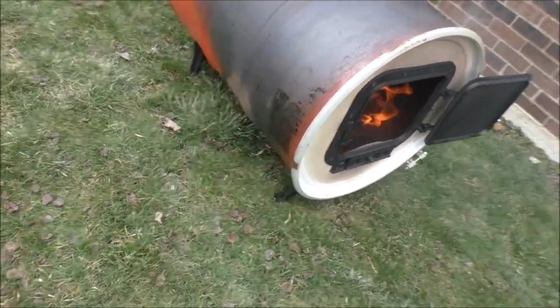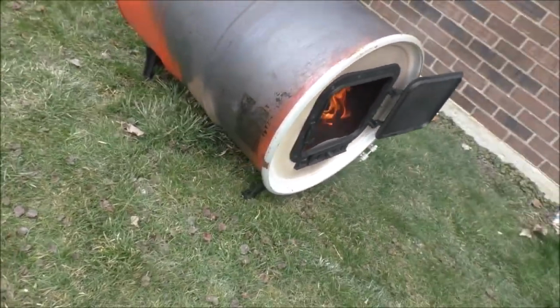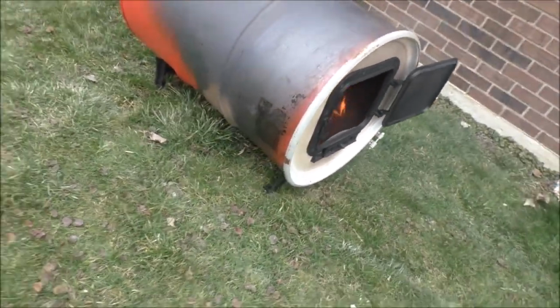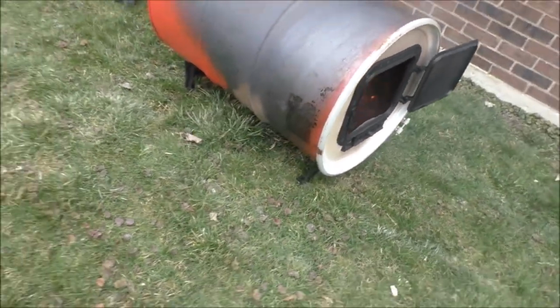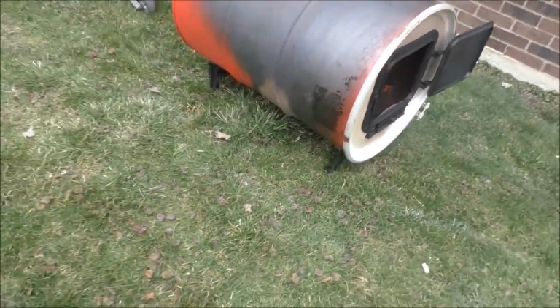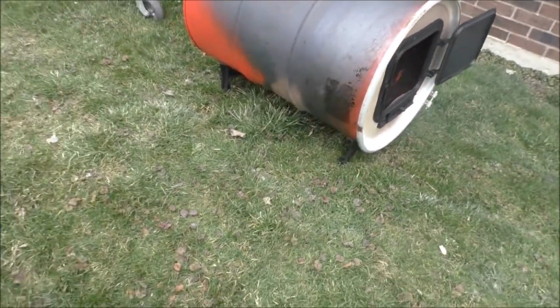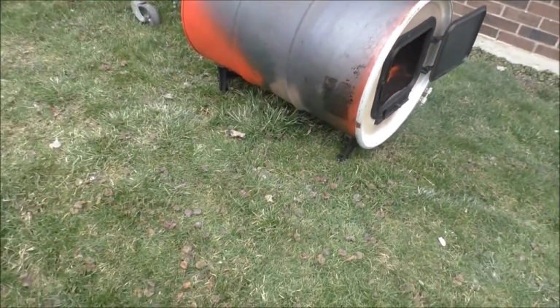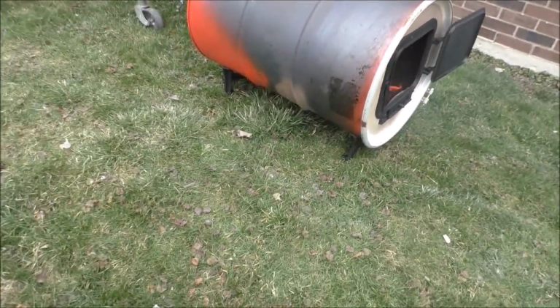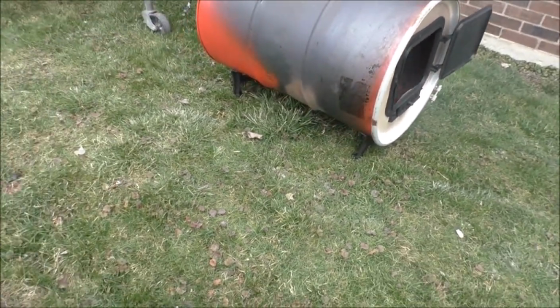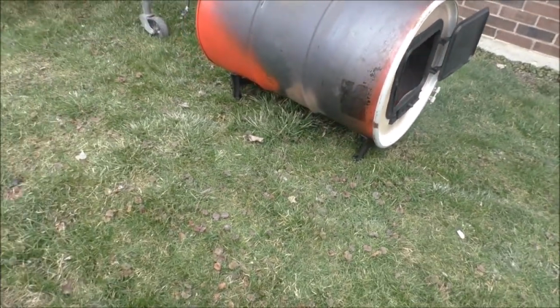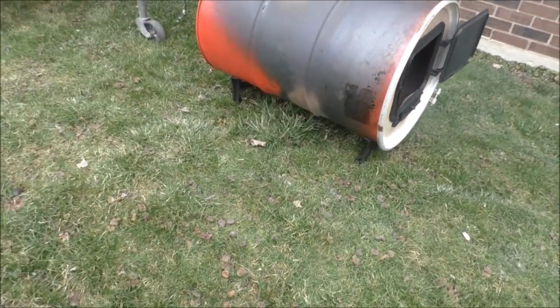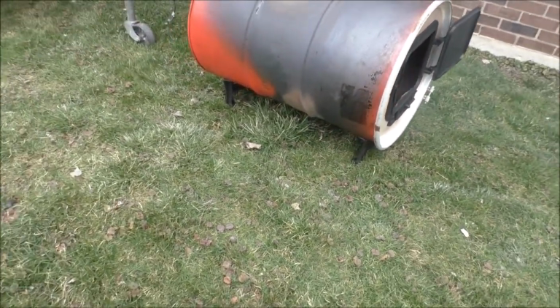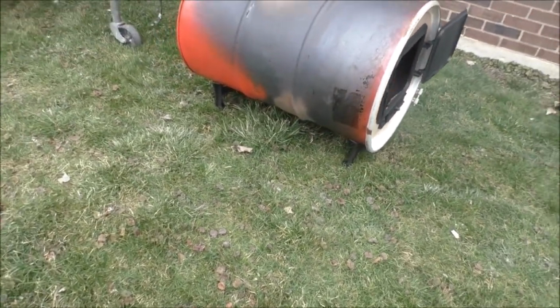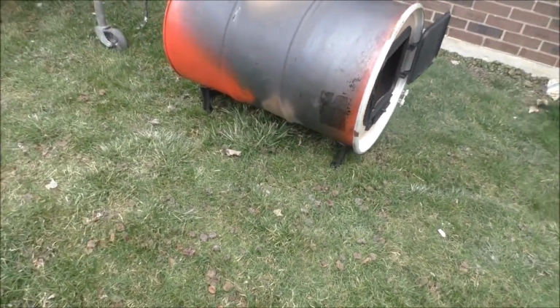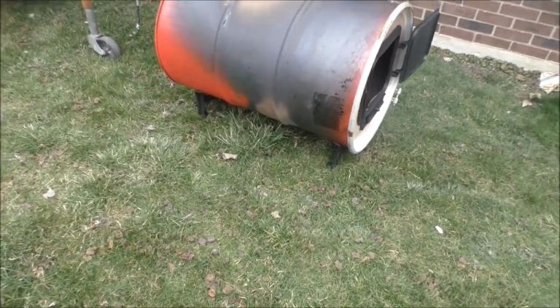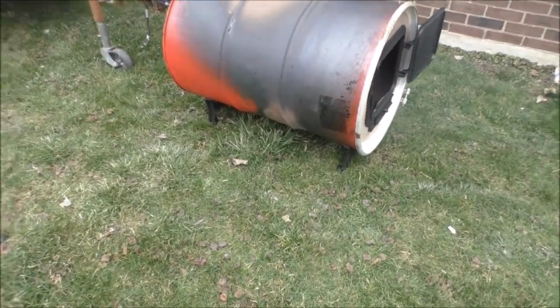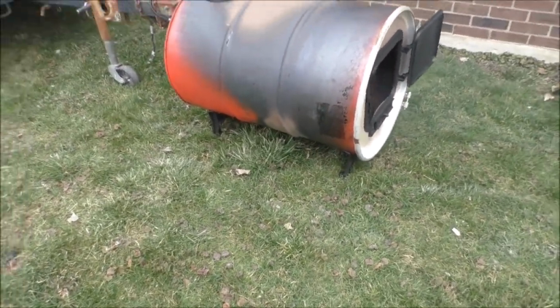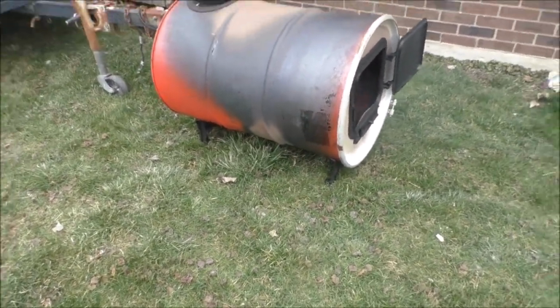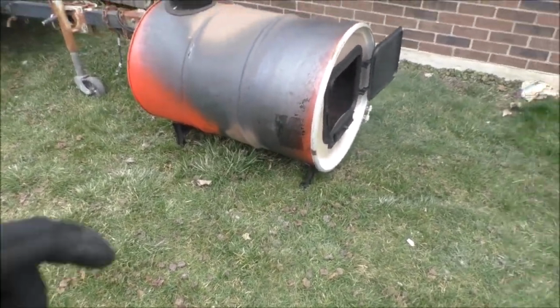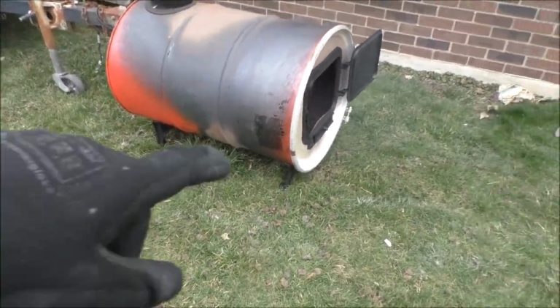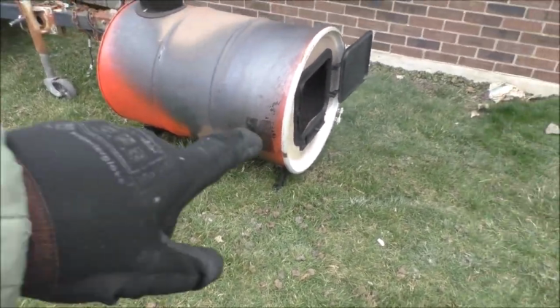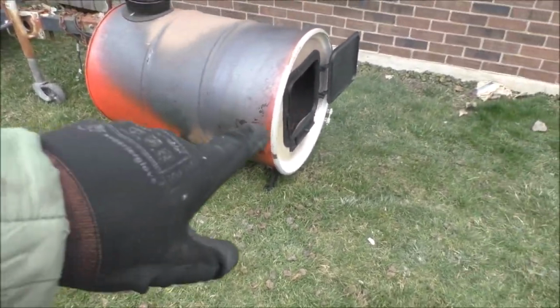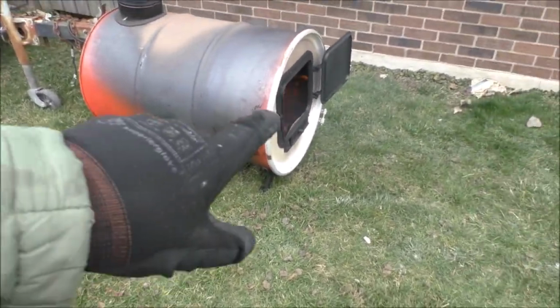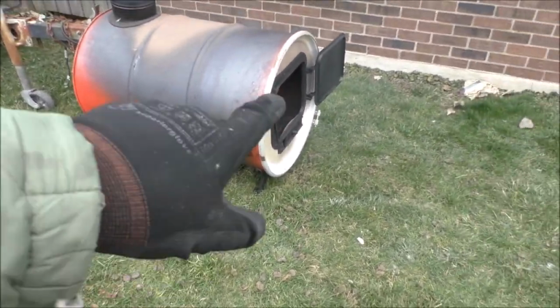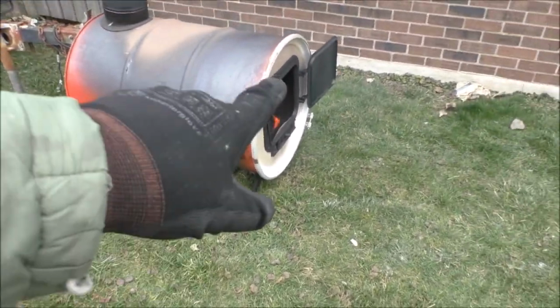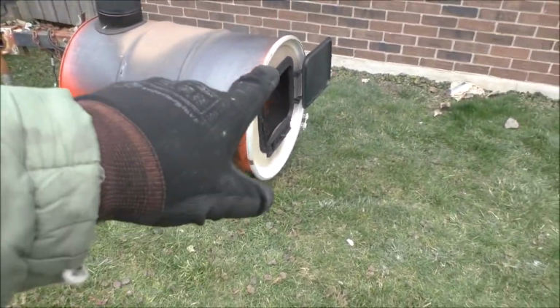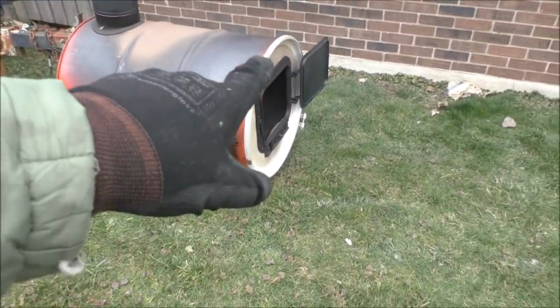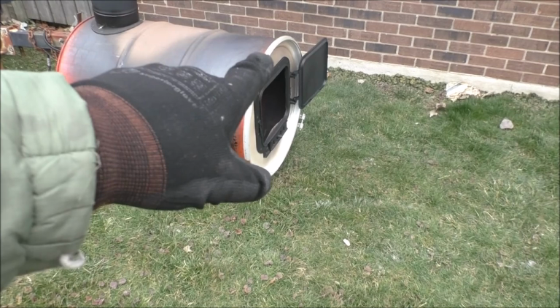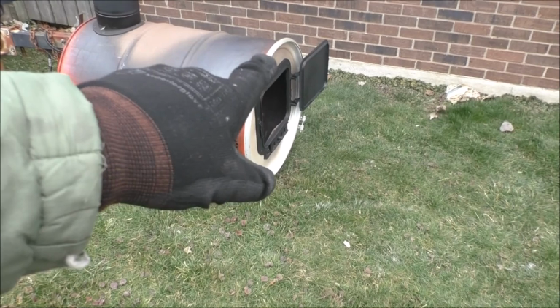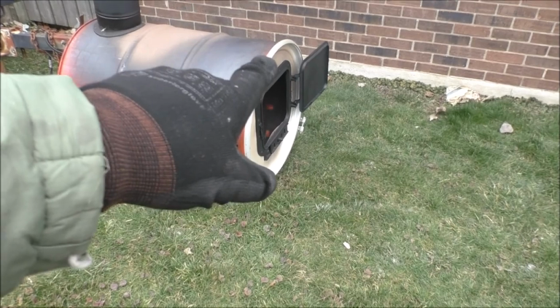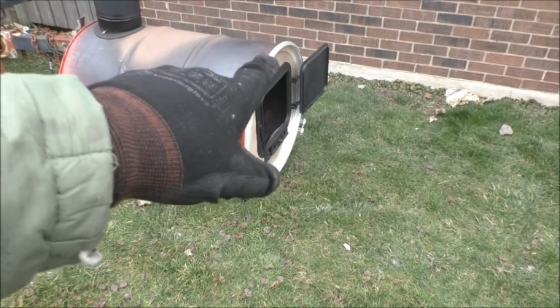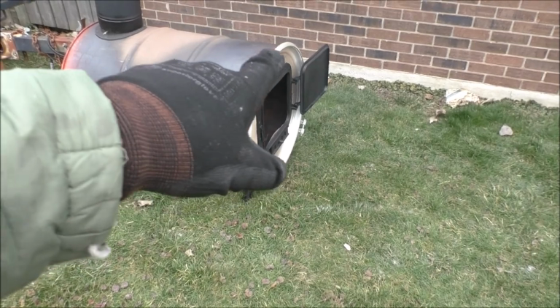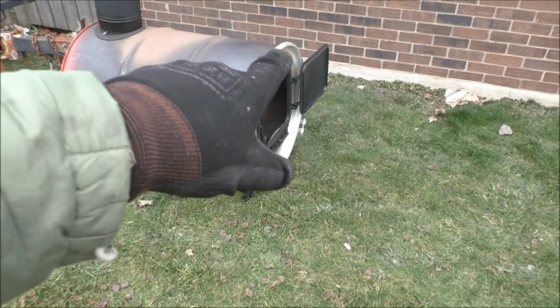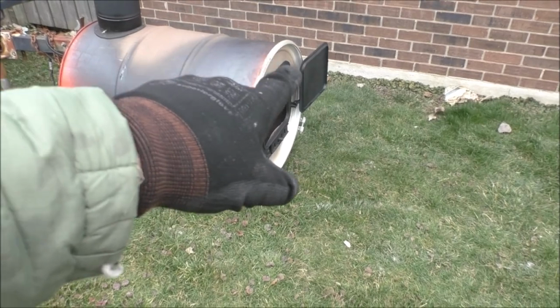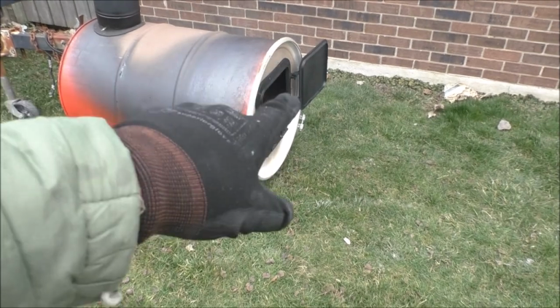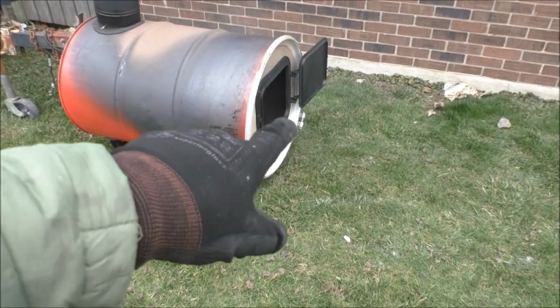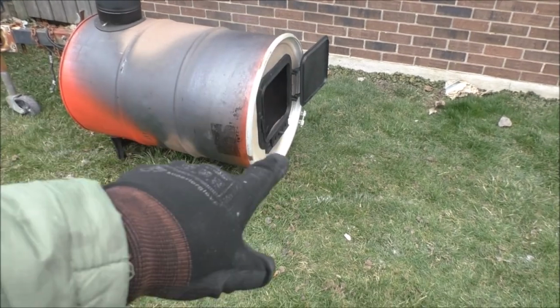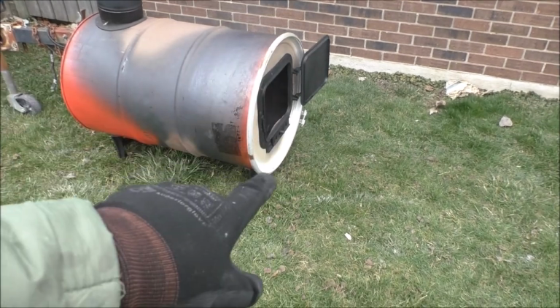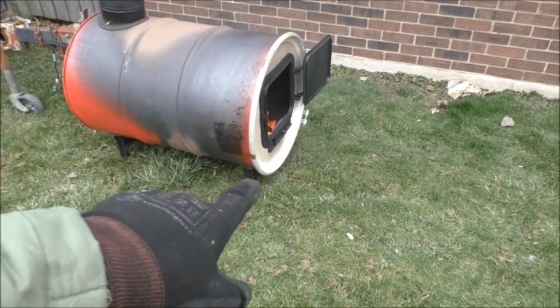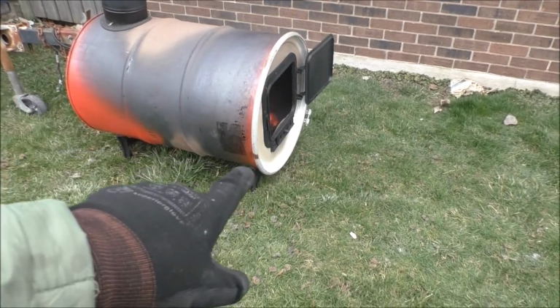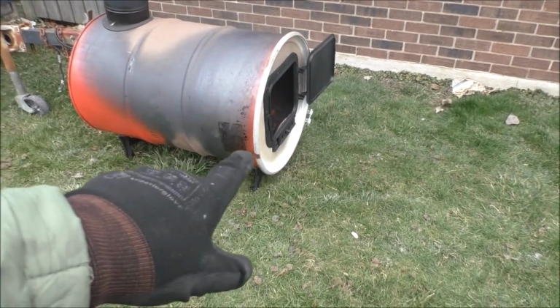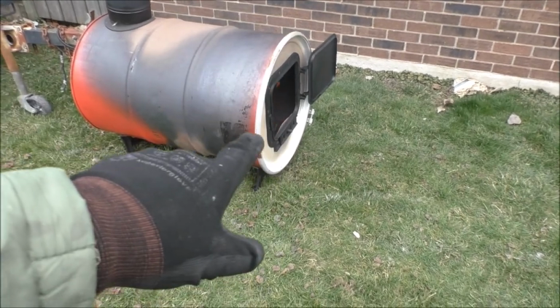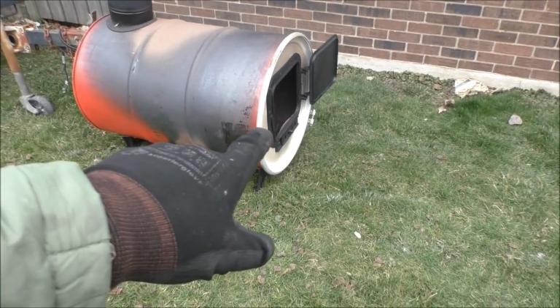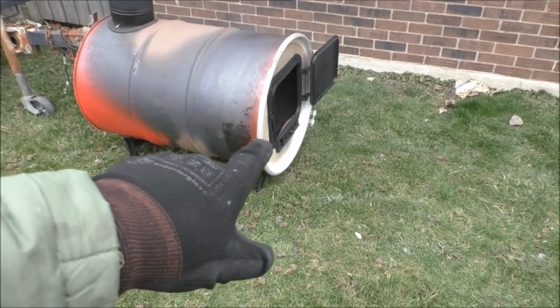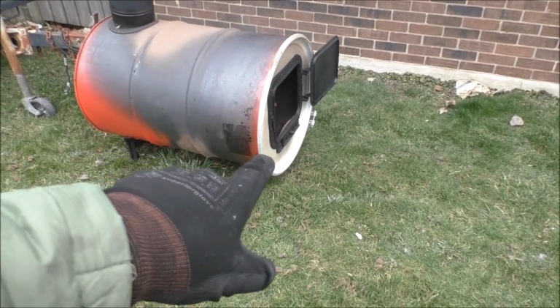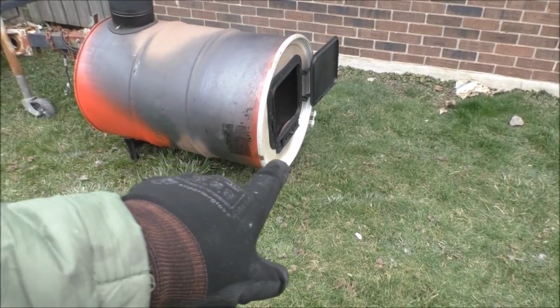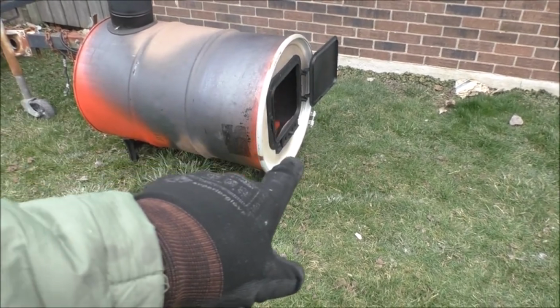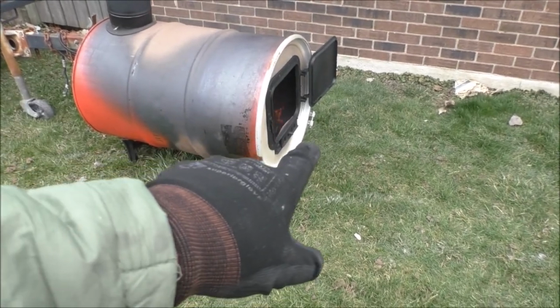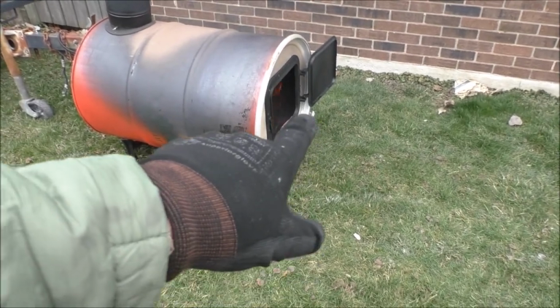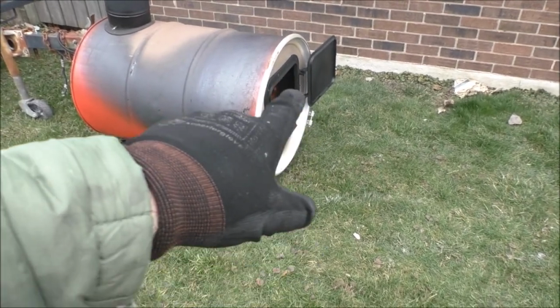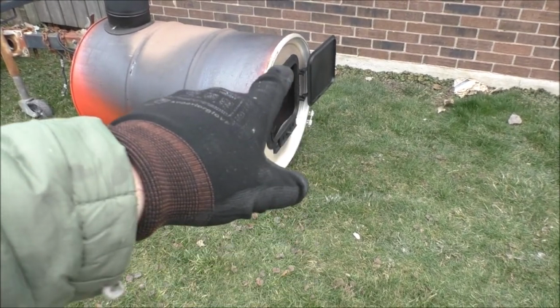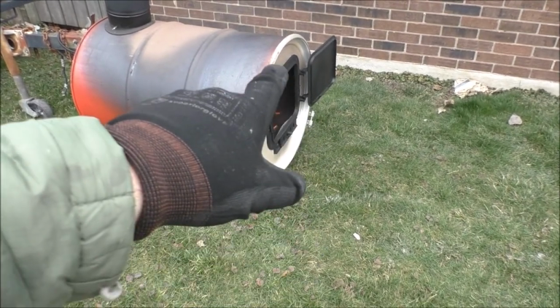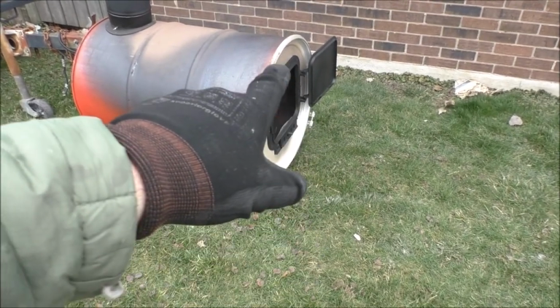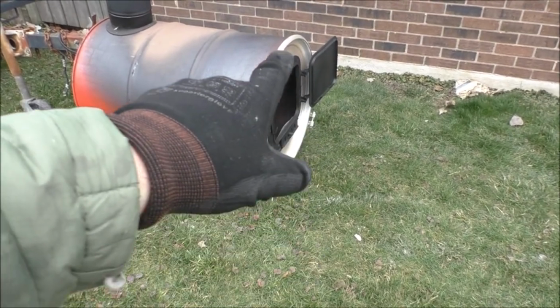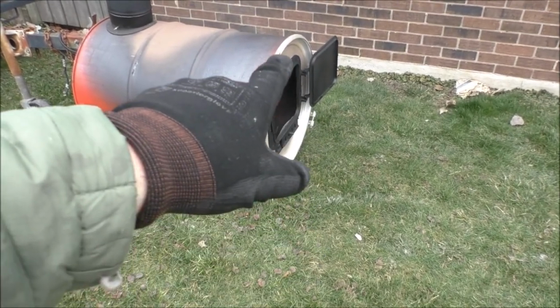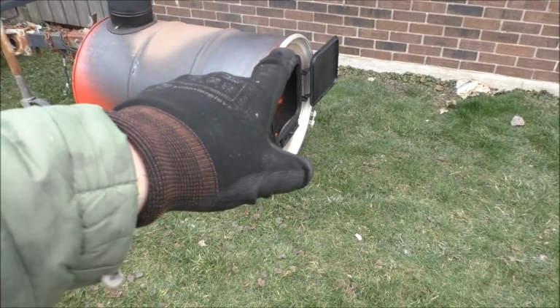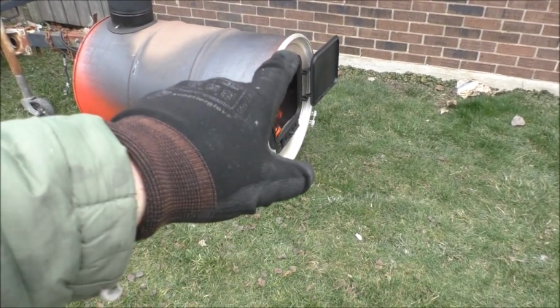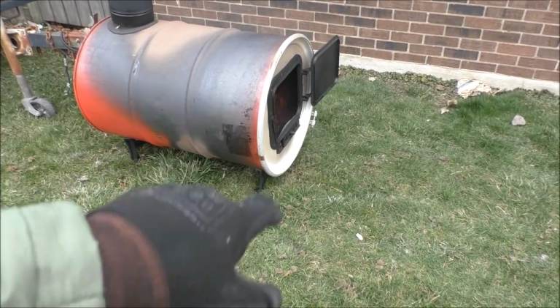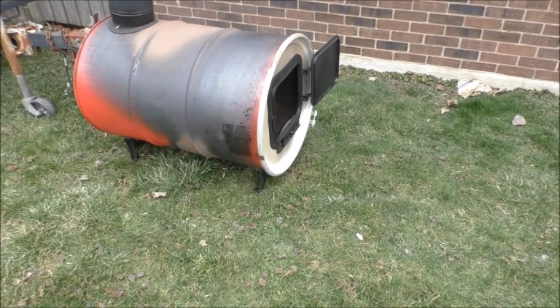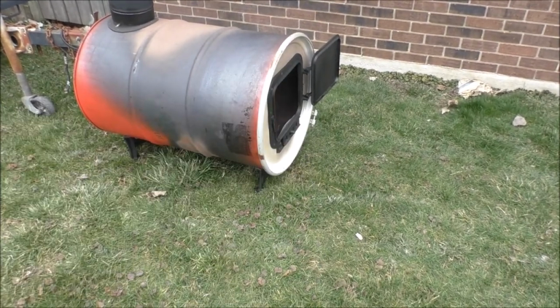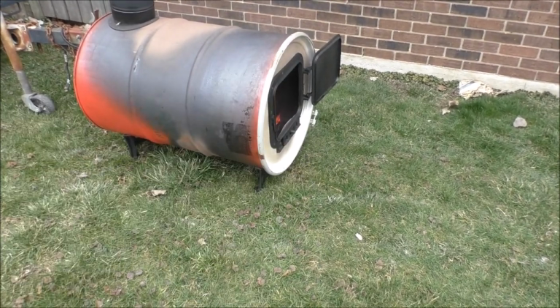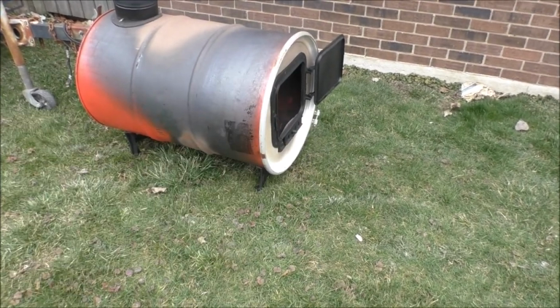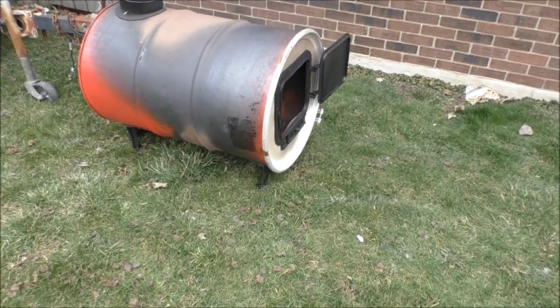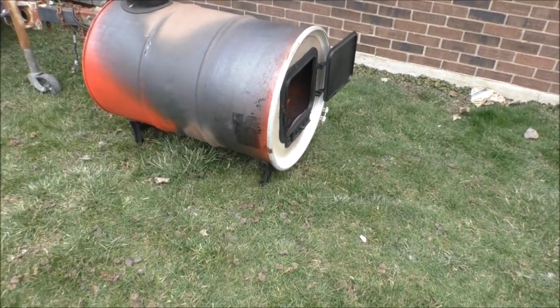Just with that door open I'm able to see the lid starting to get some of that paint off, browning up over there.